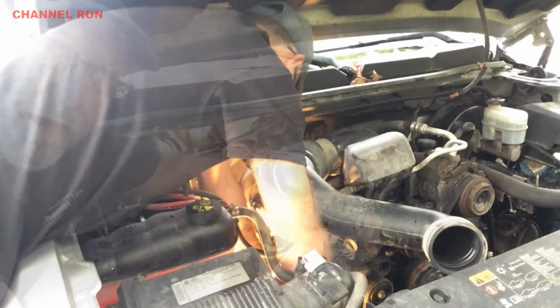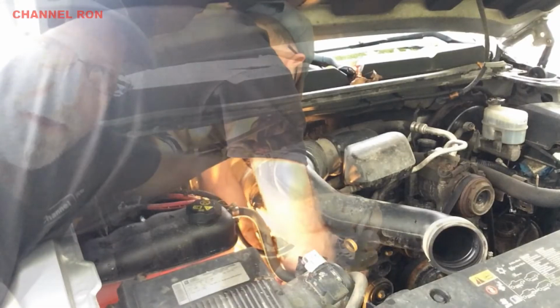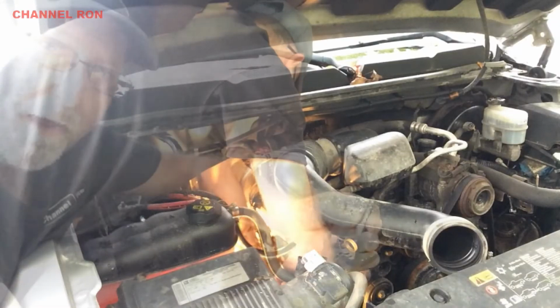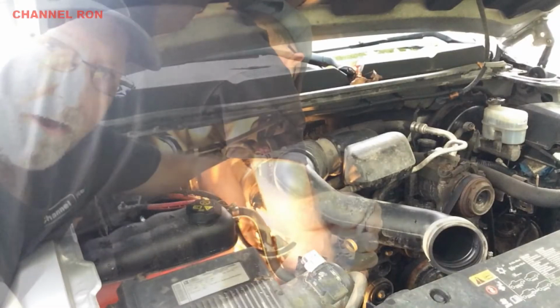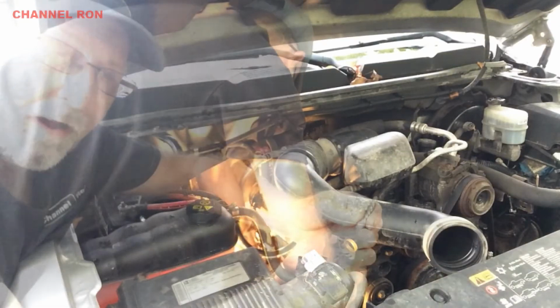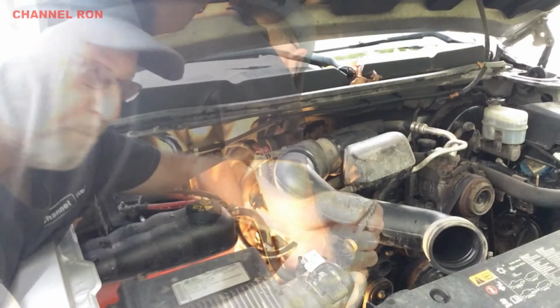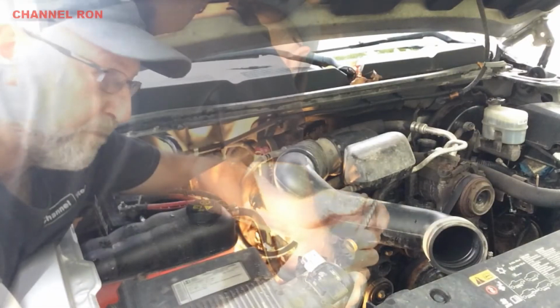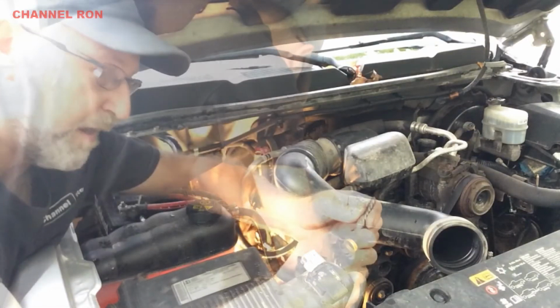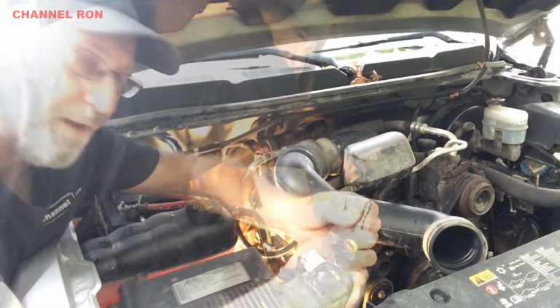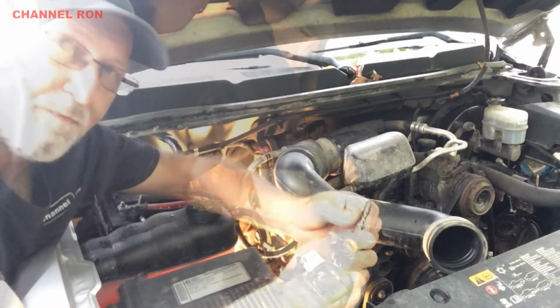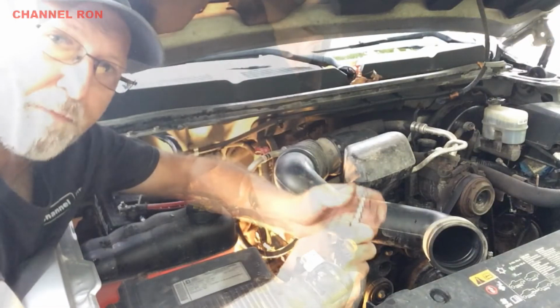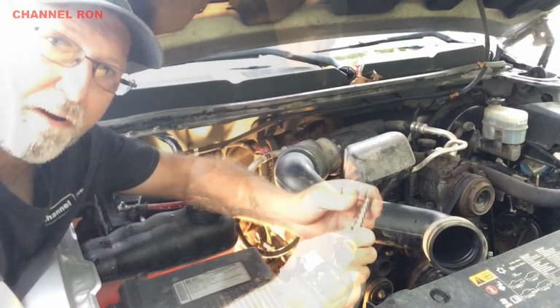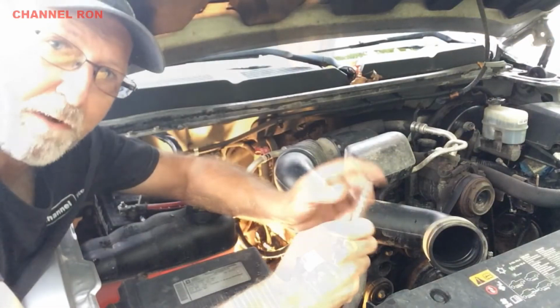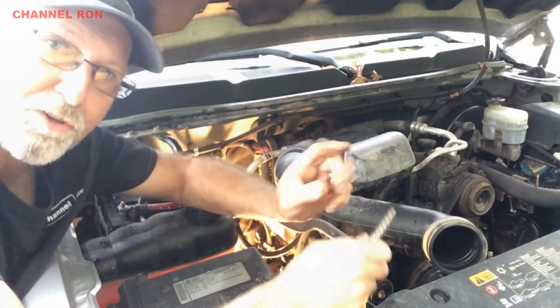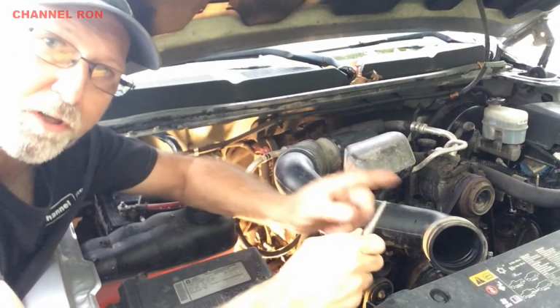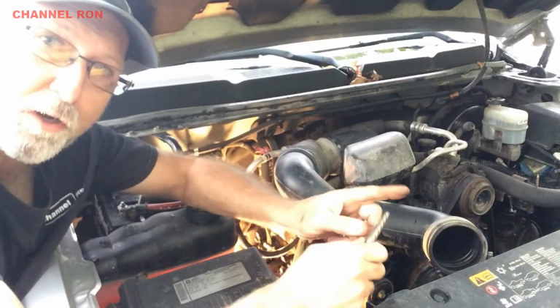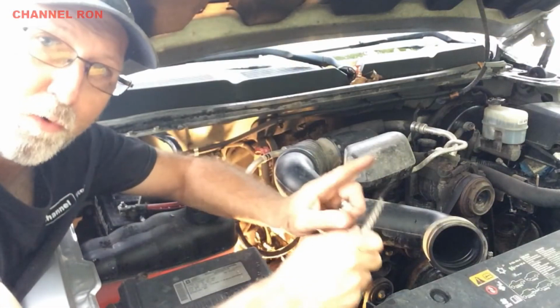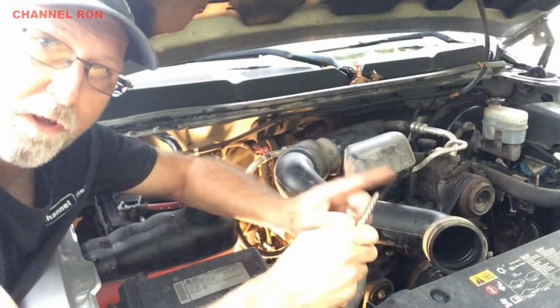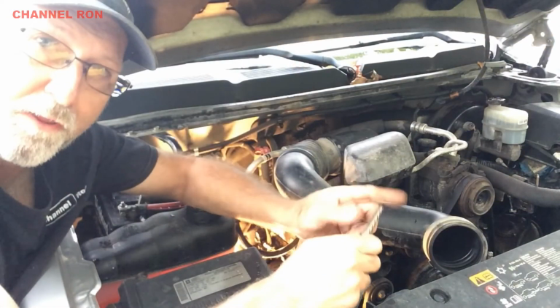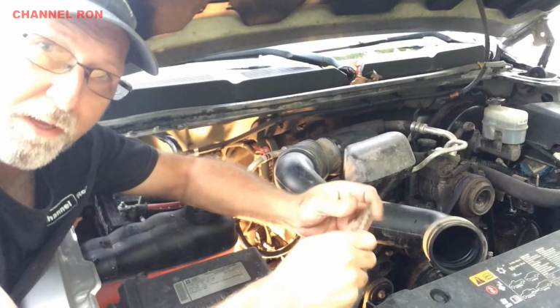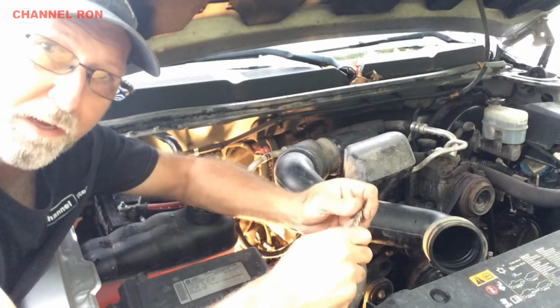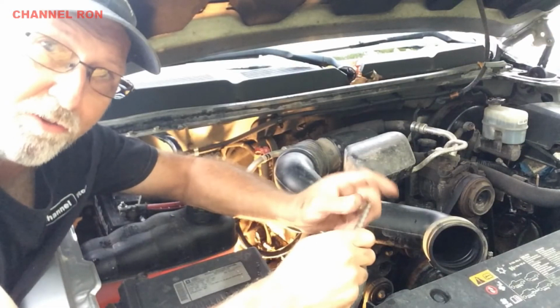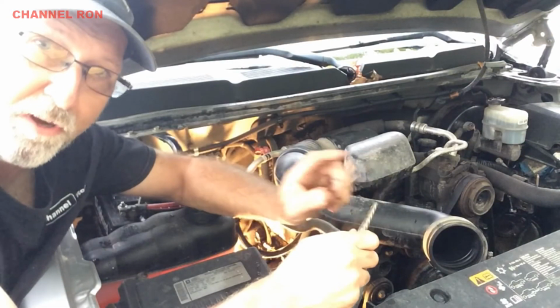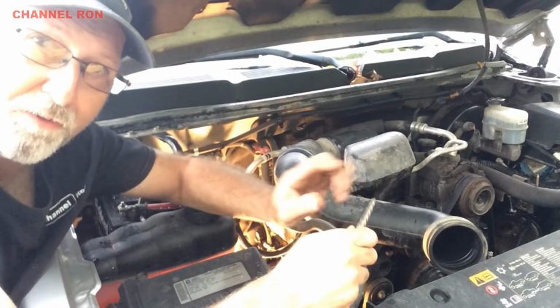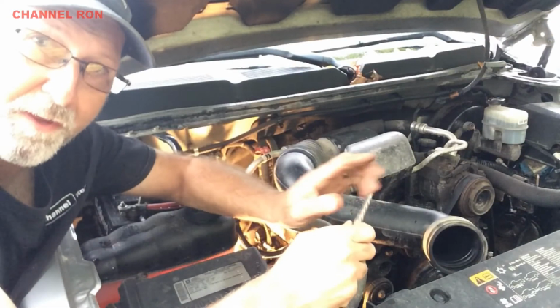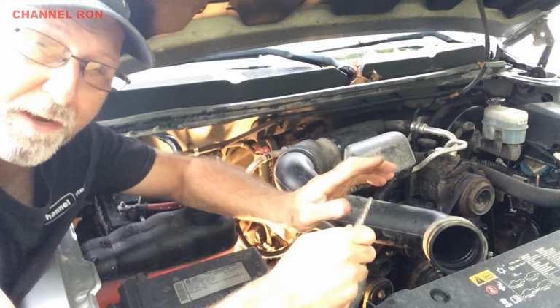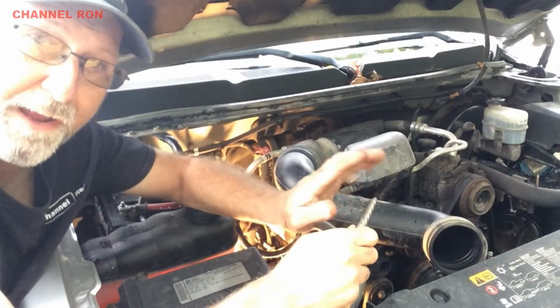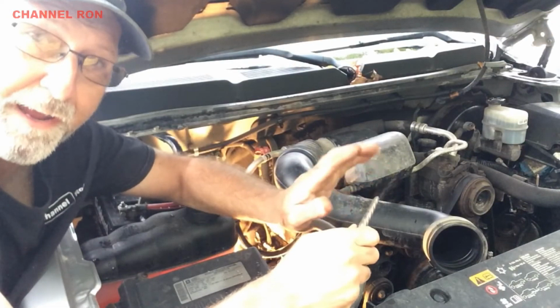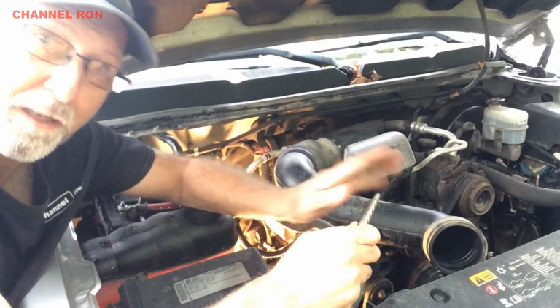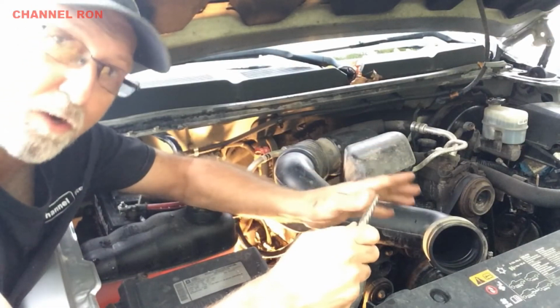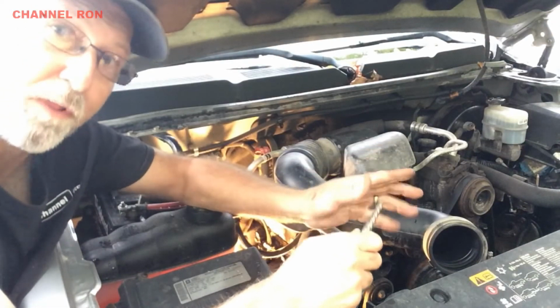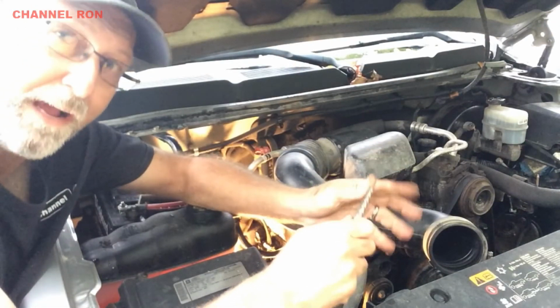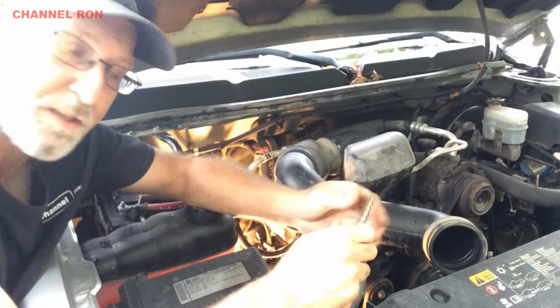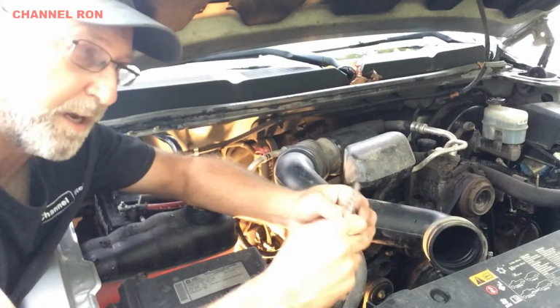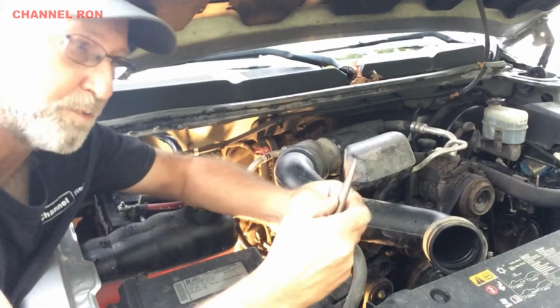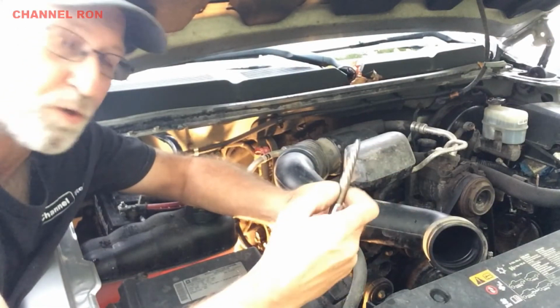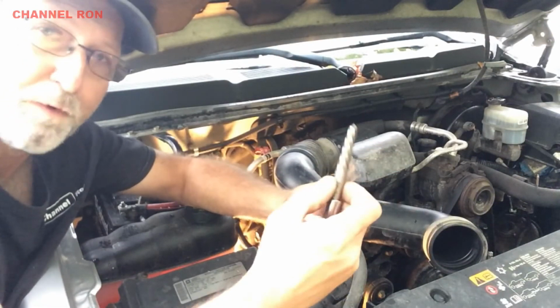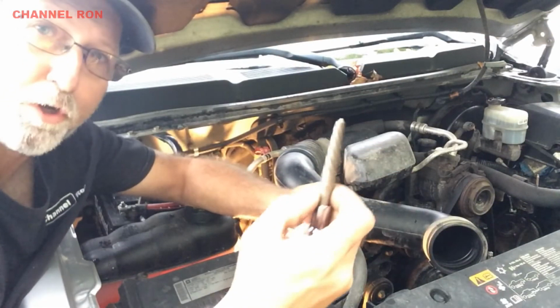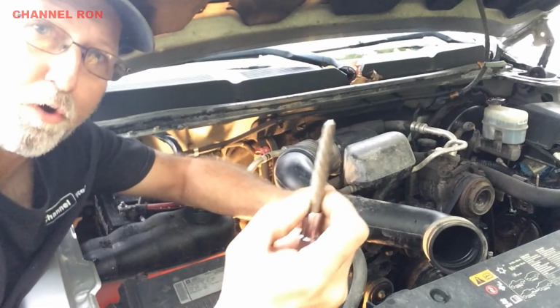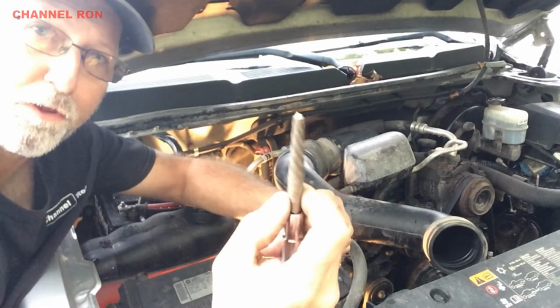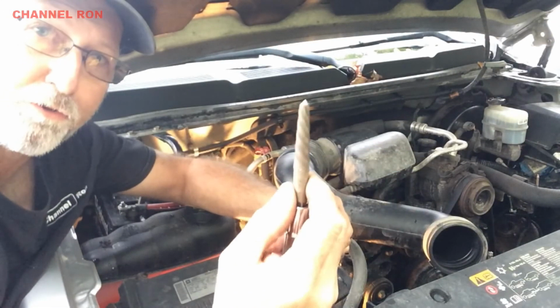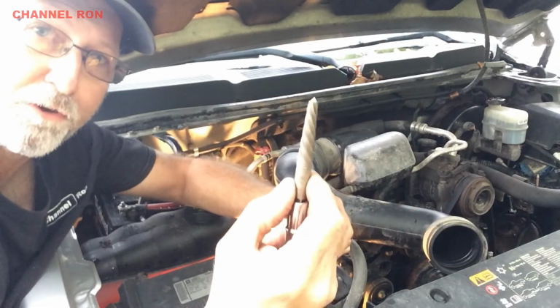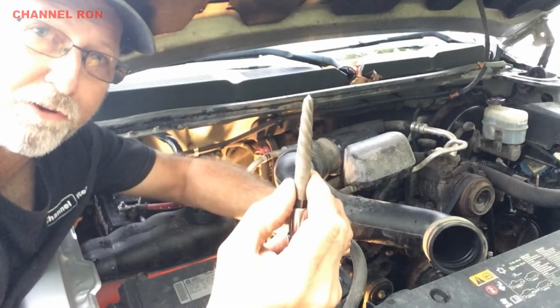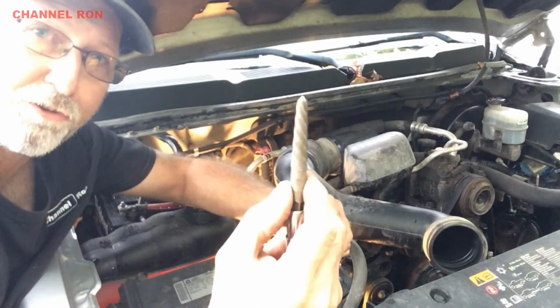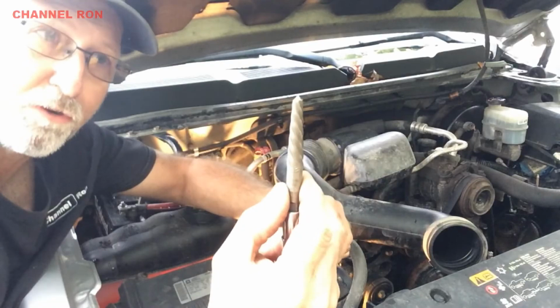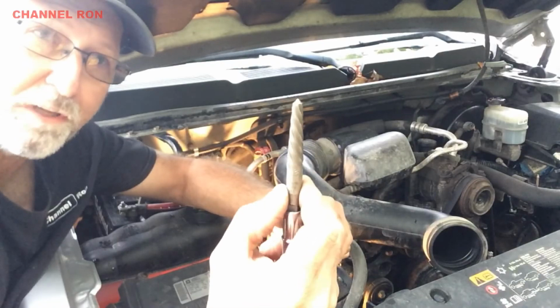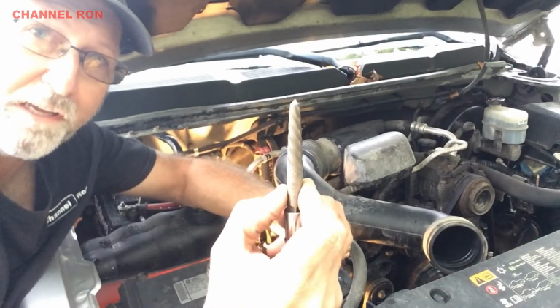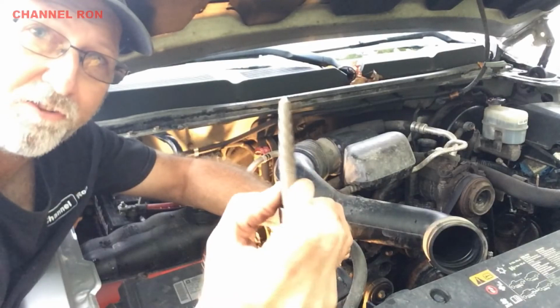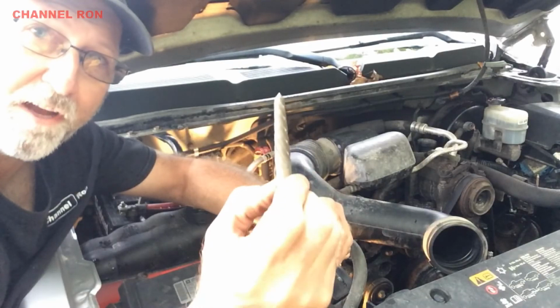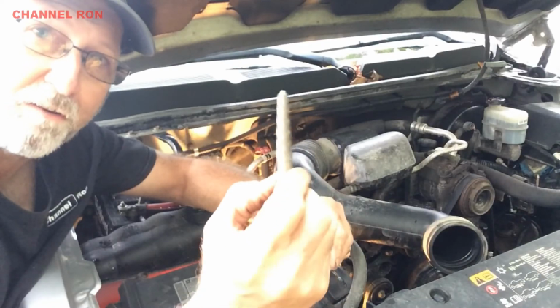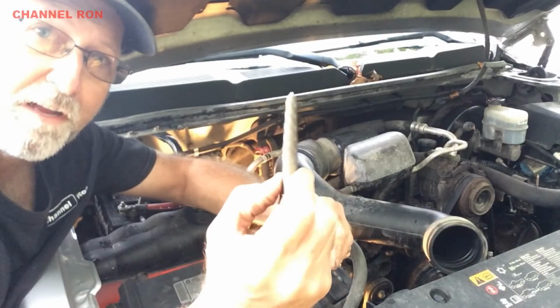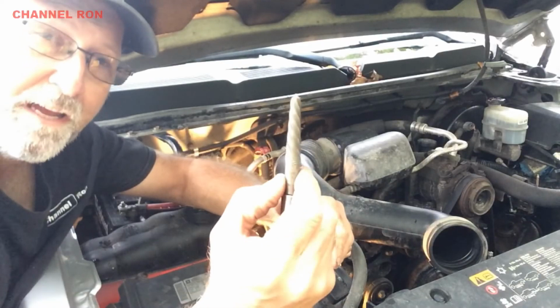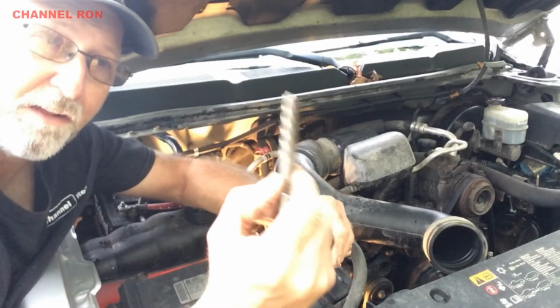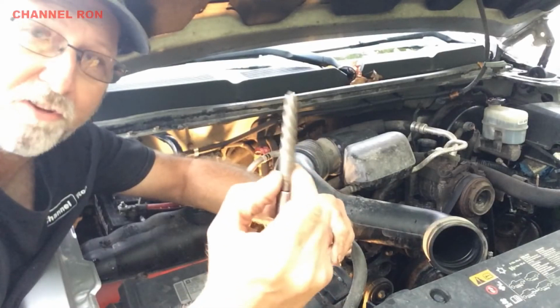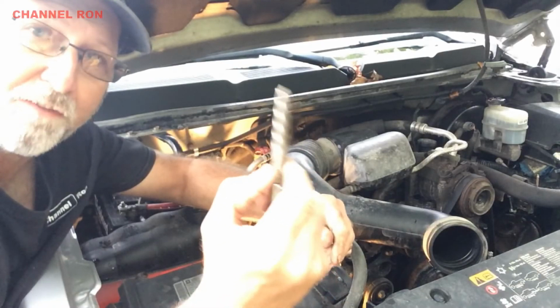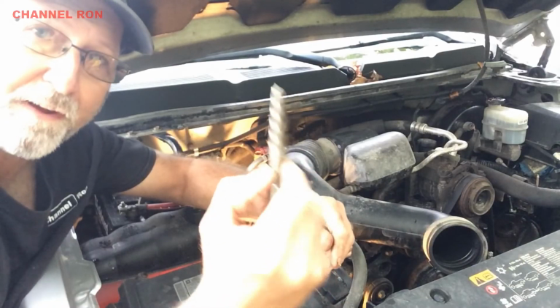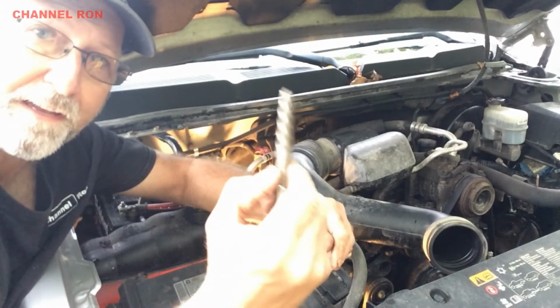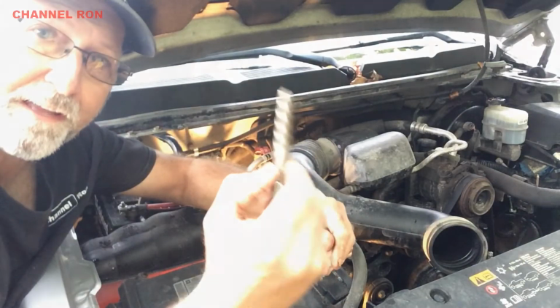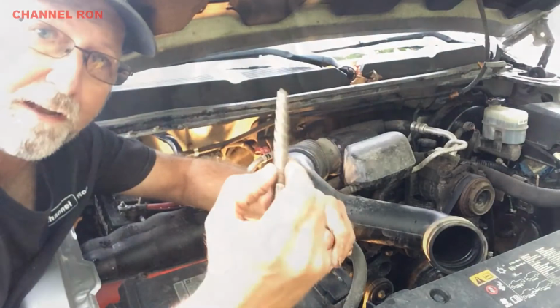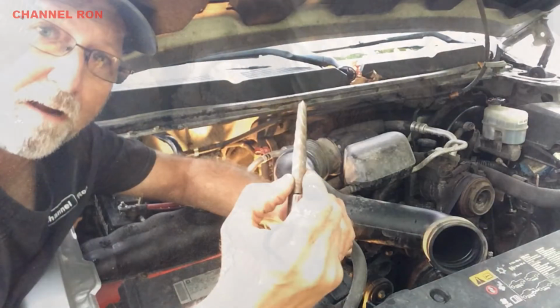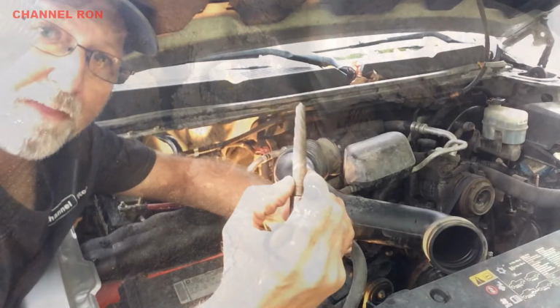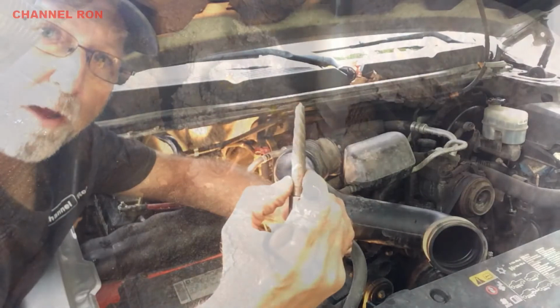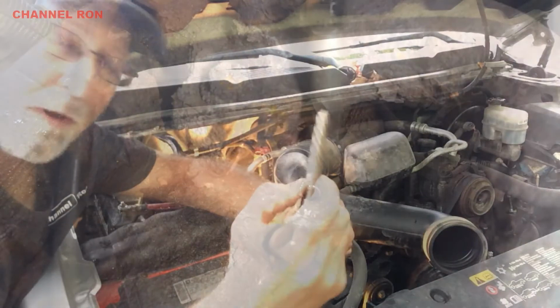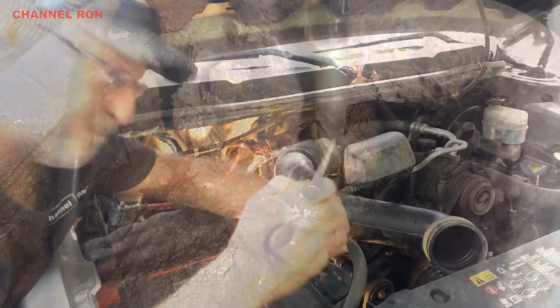I'm not having very much luck with the EZ out that worked last time, so I'm going to go with the traditional EZ out and see if I can get it out that way.